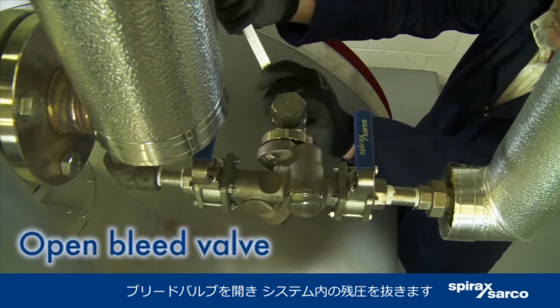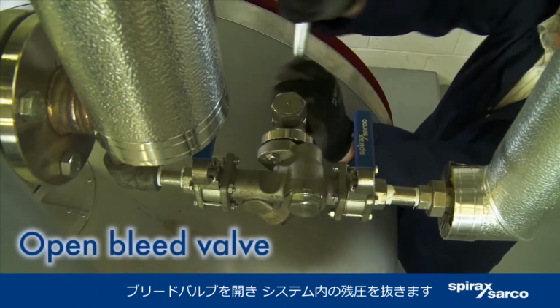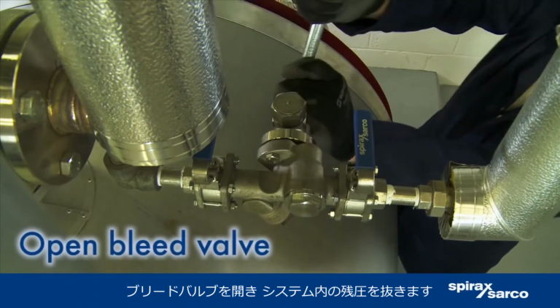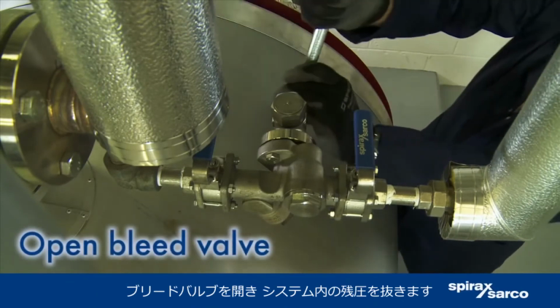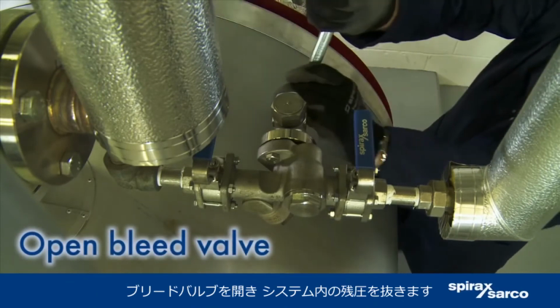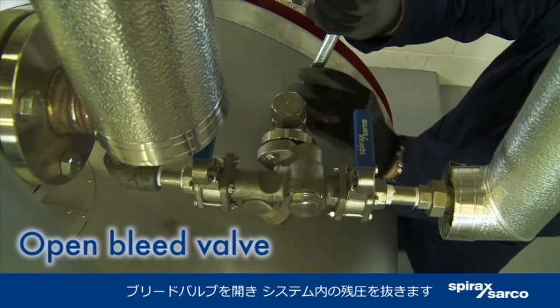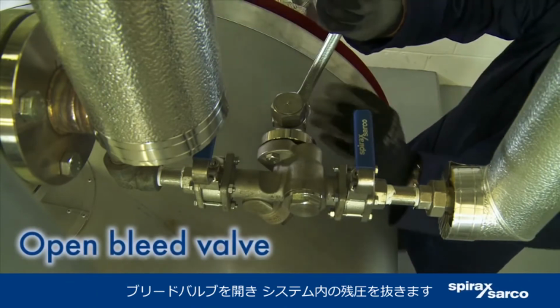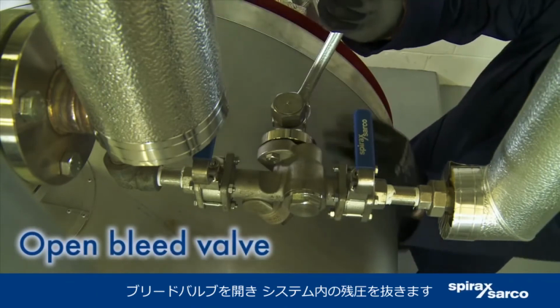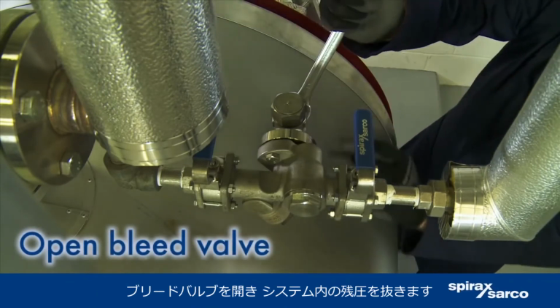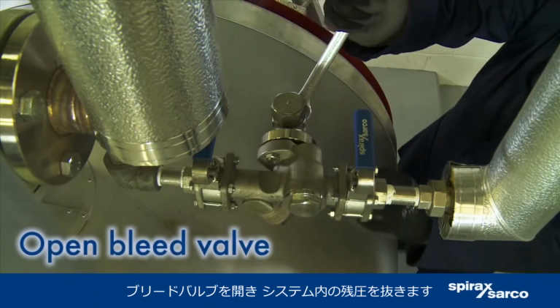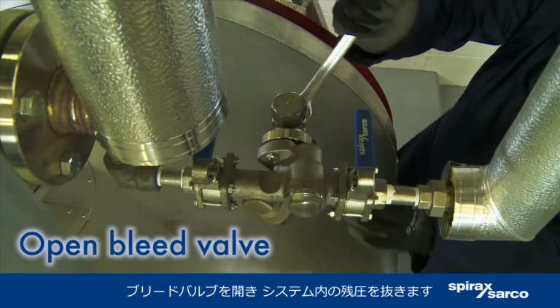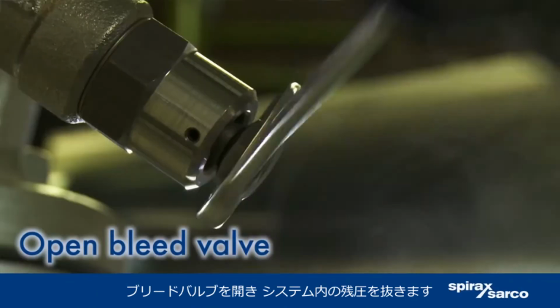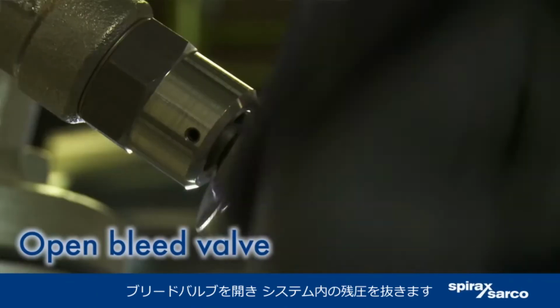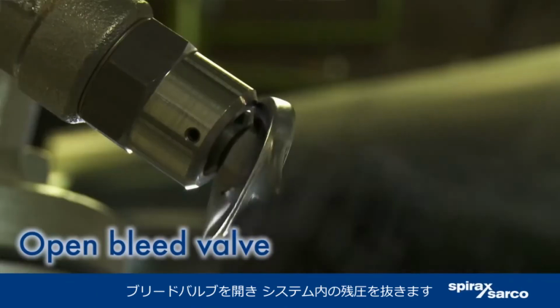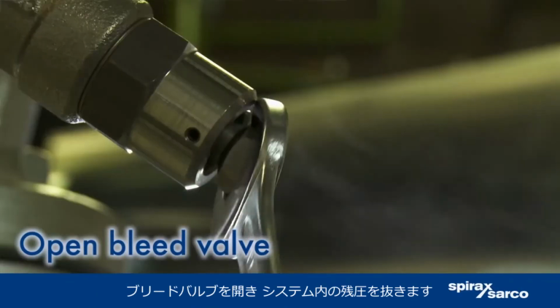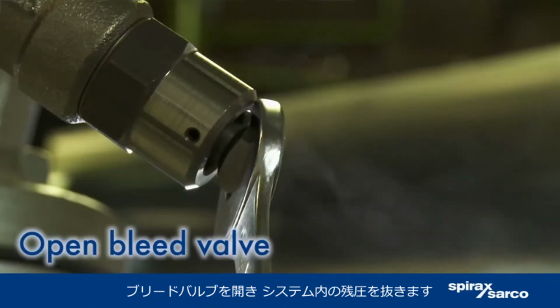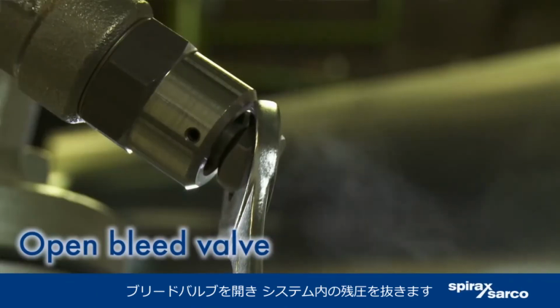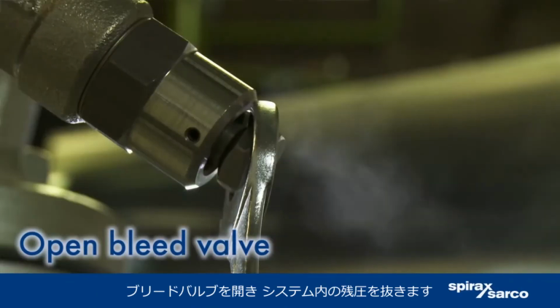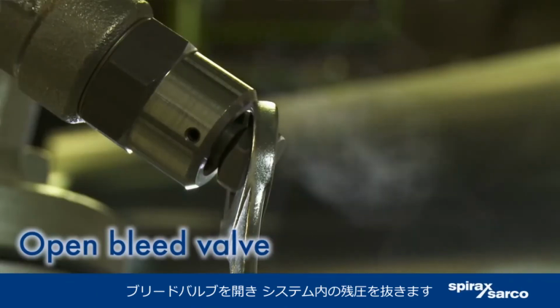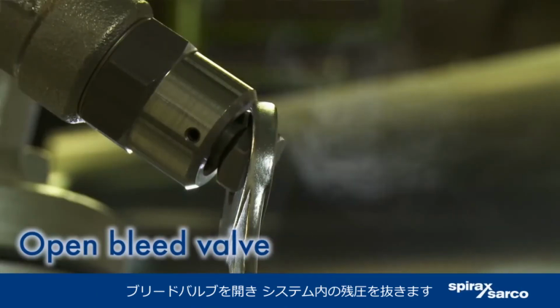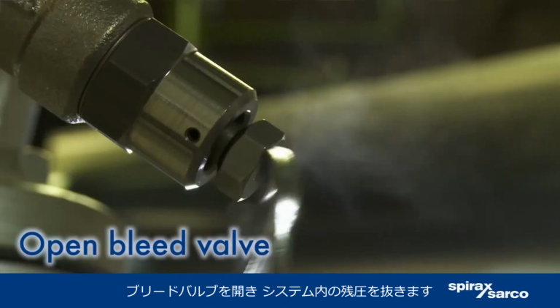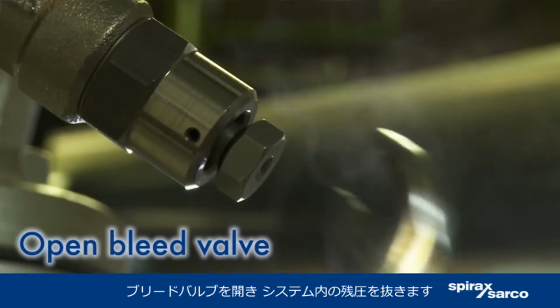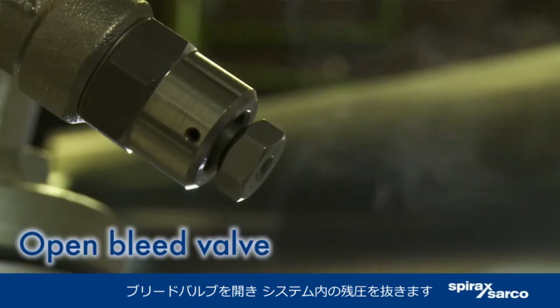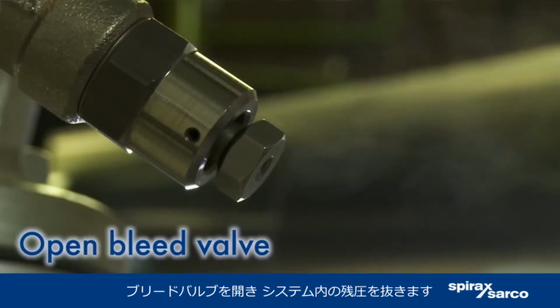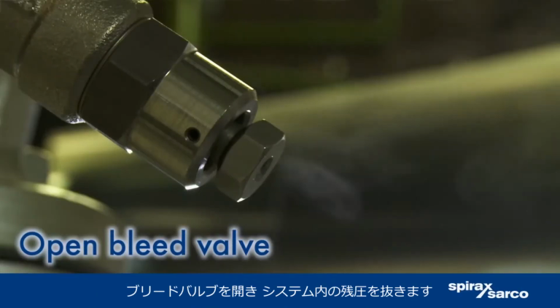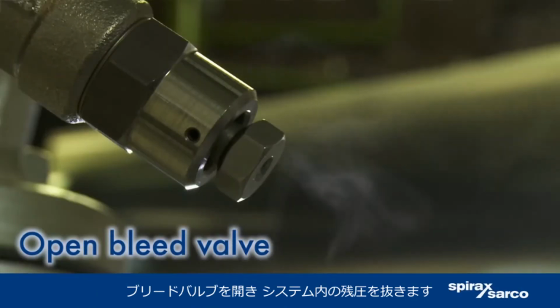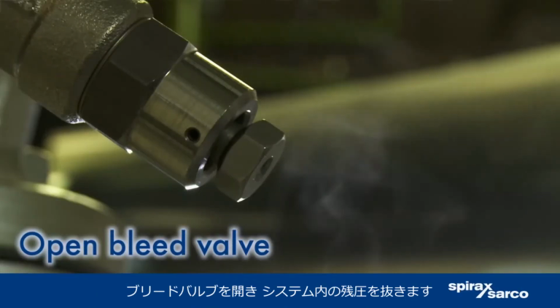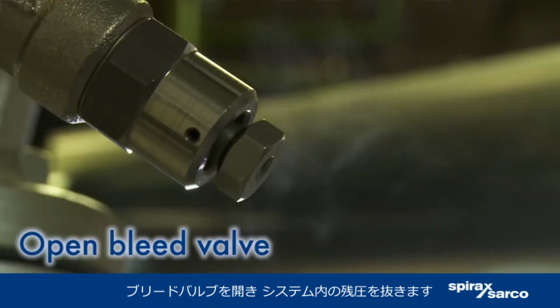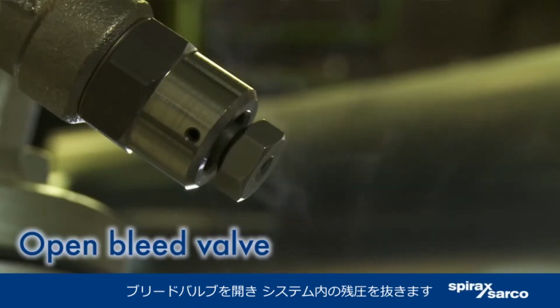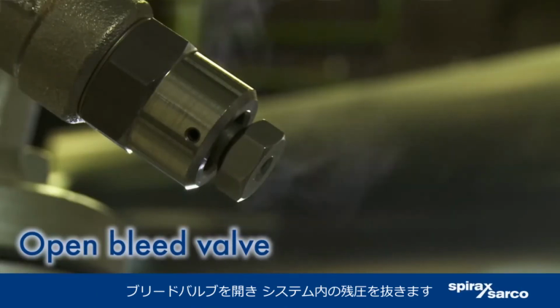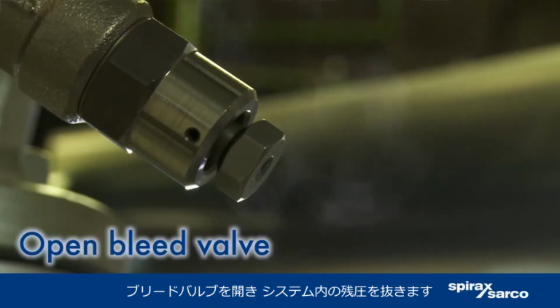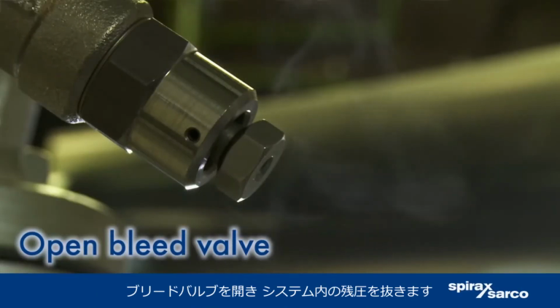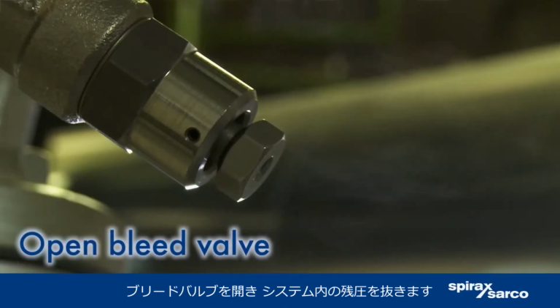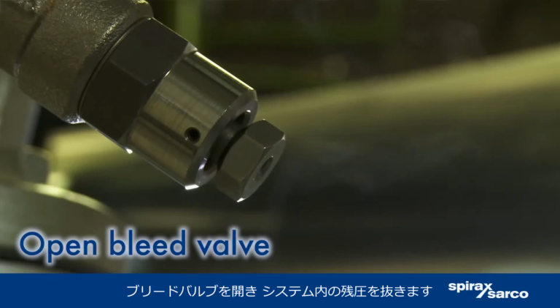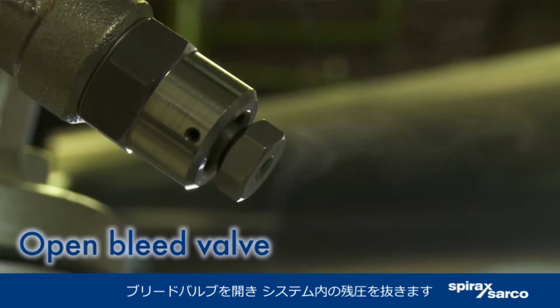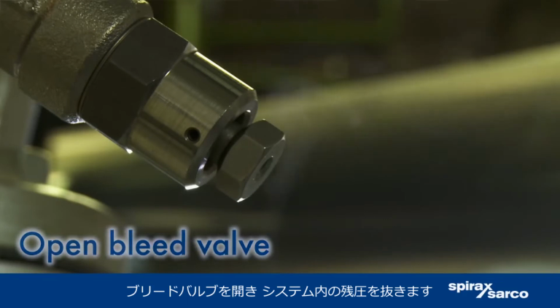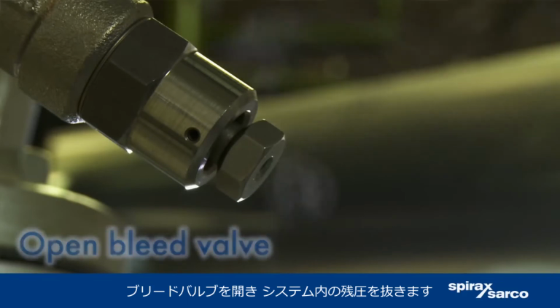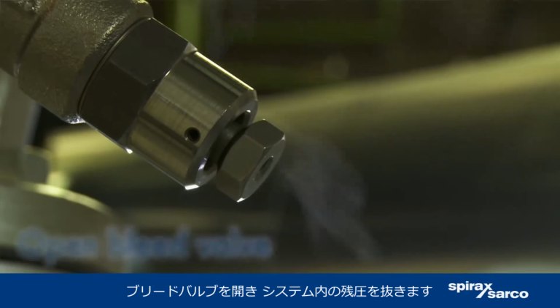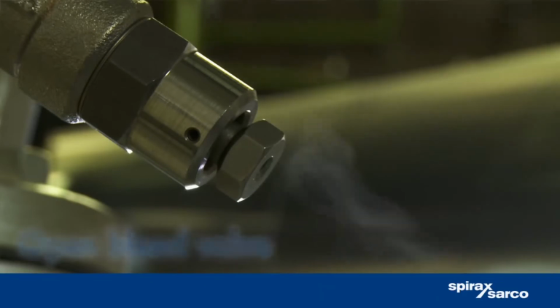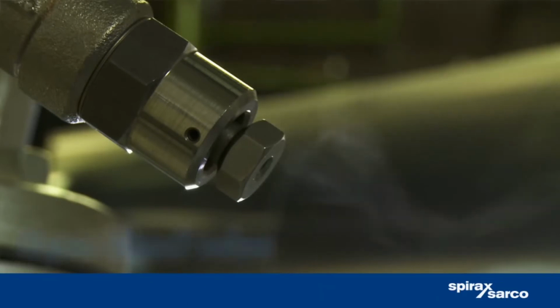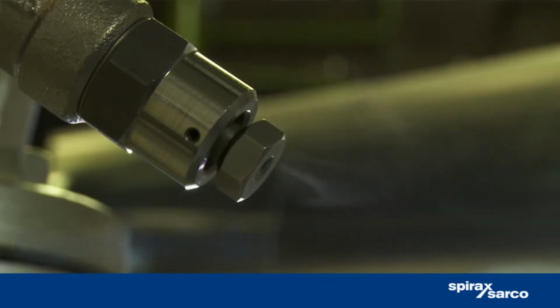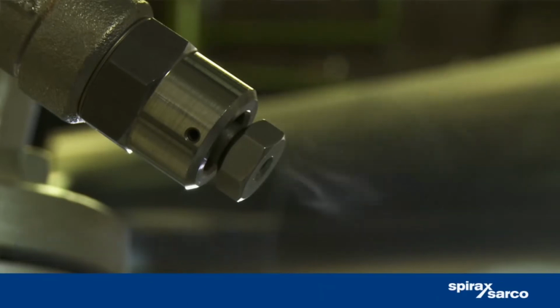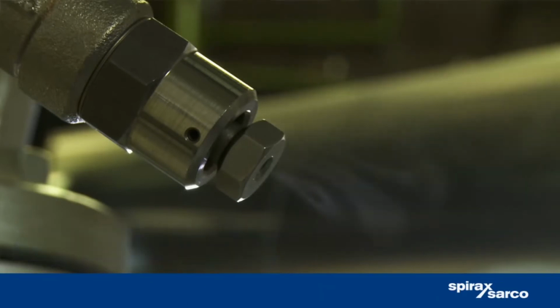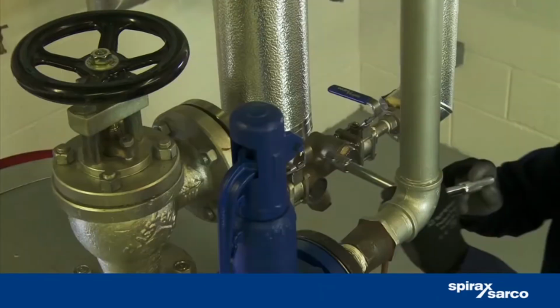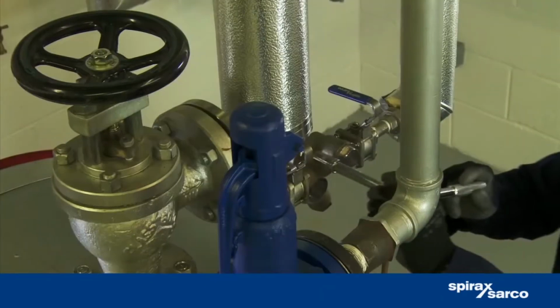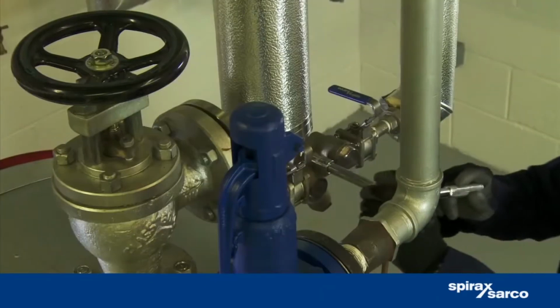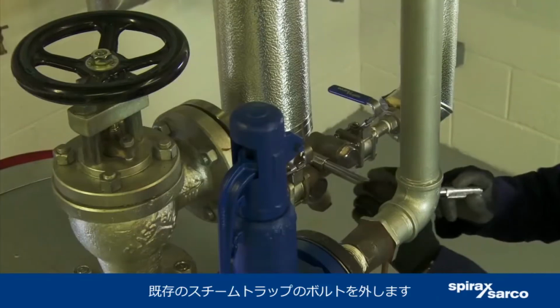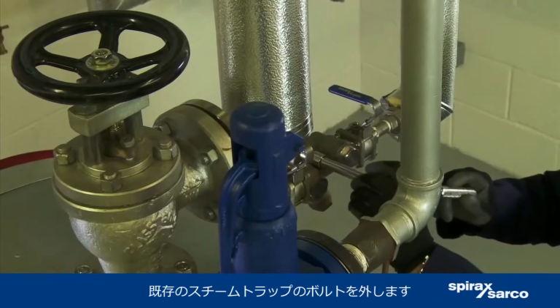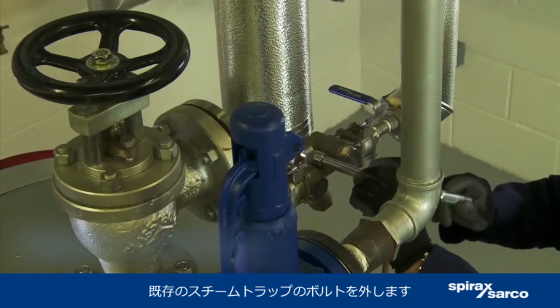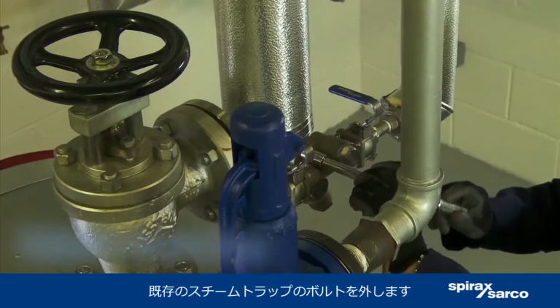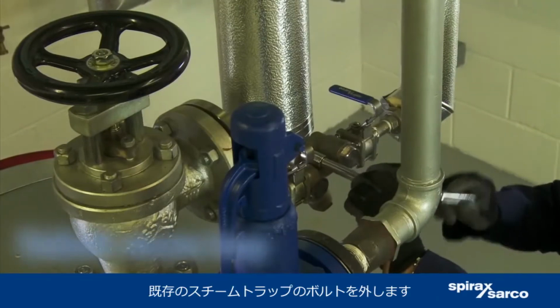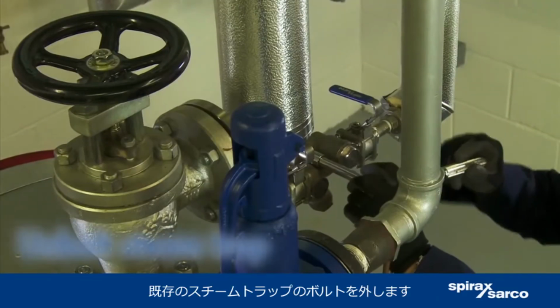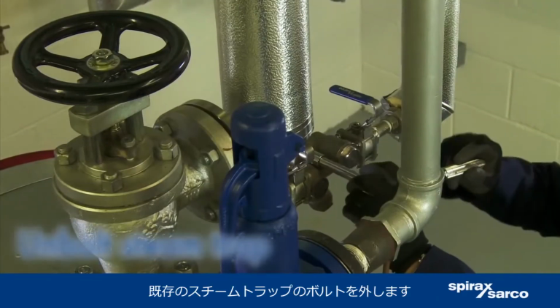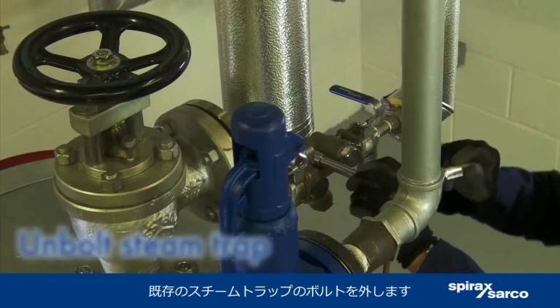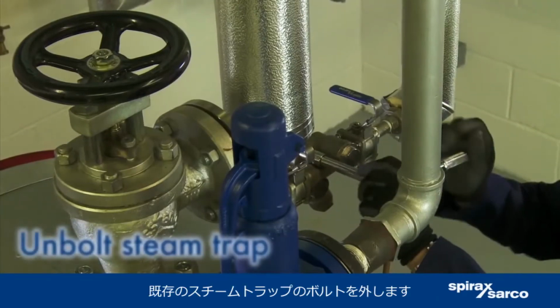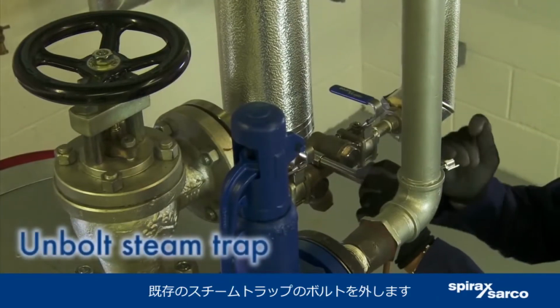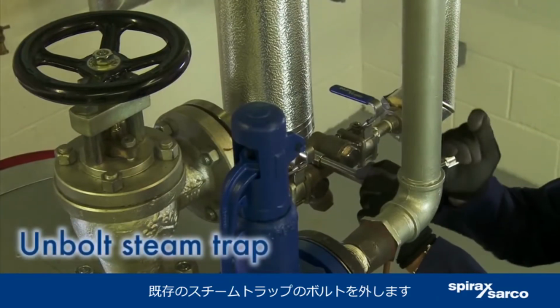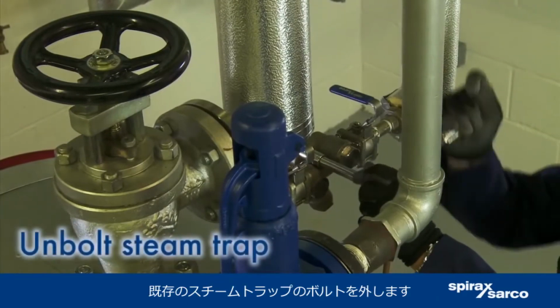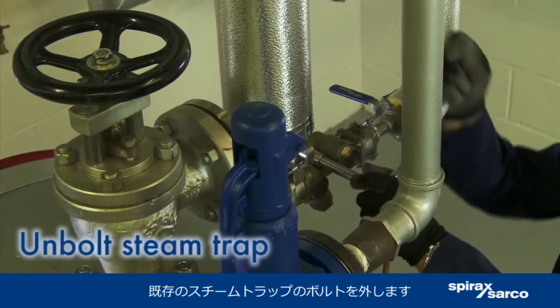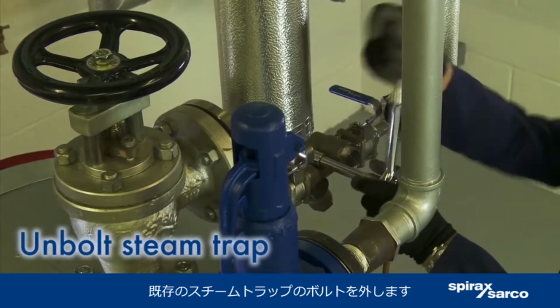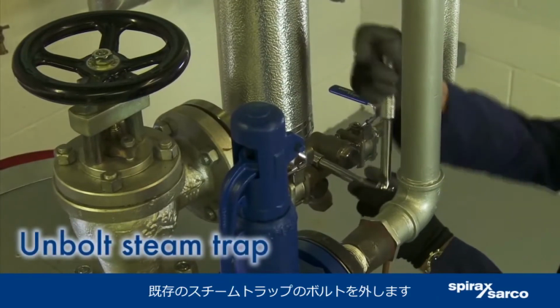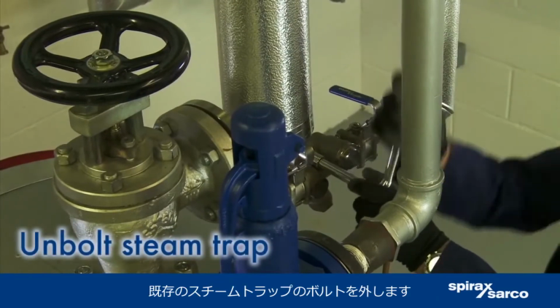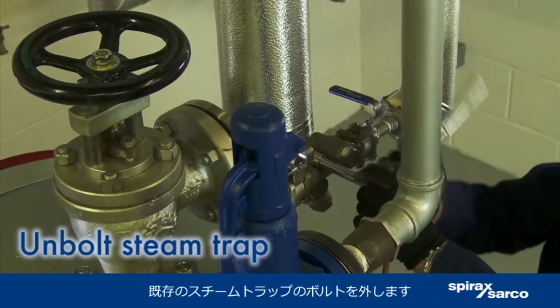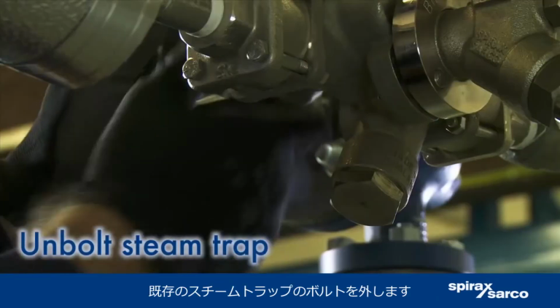Open the bleed valve to disperse any steam left in the system. Unbolt the existing steam trap.